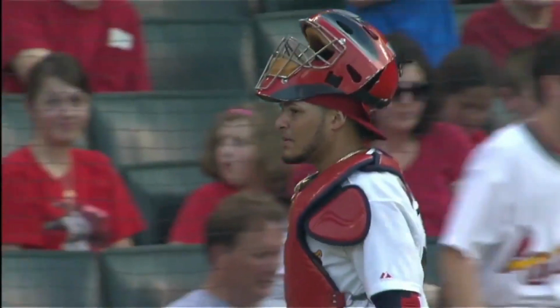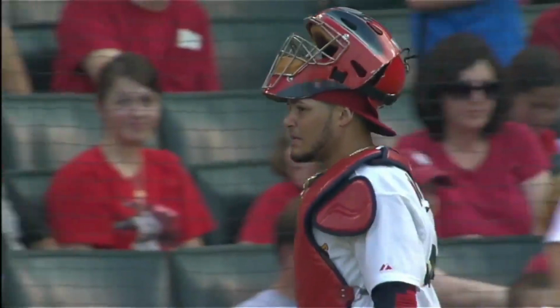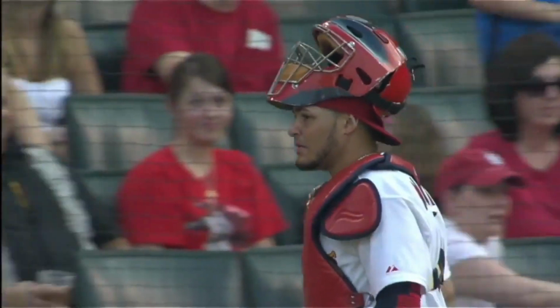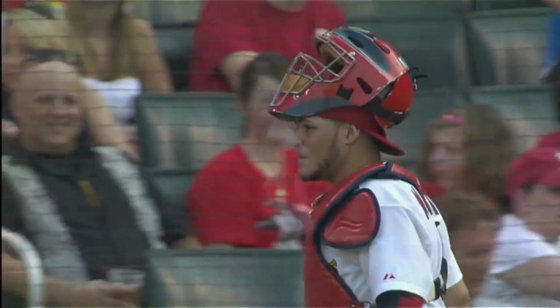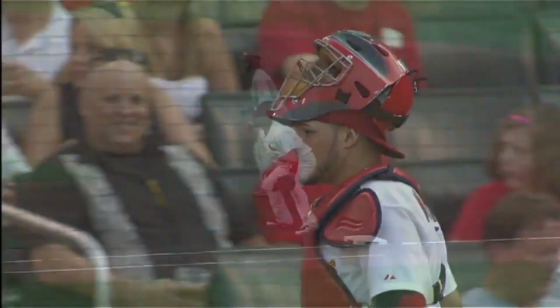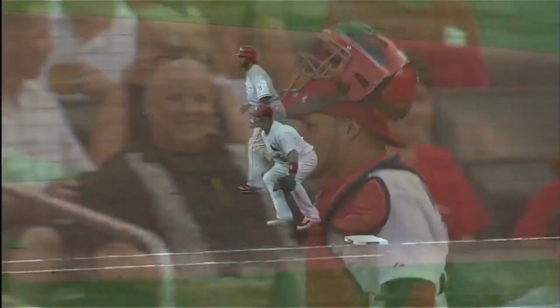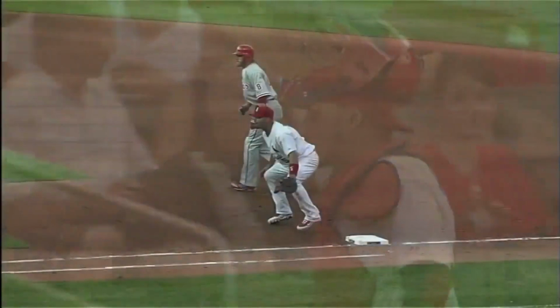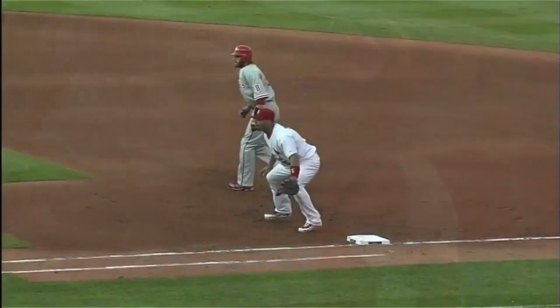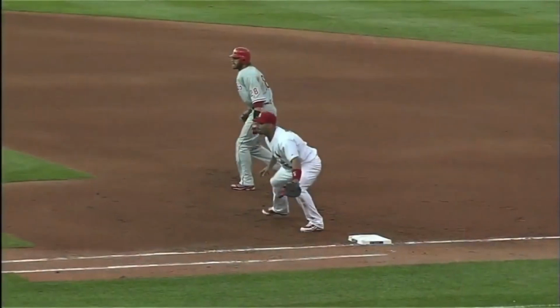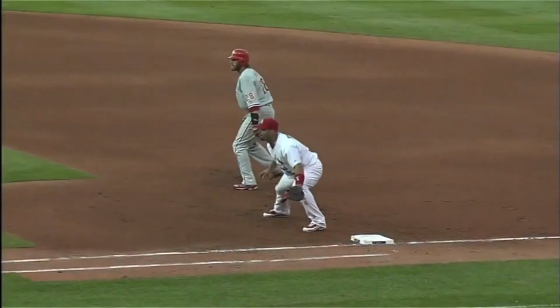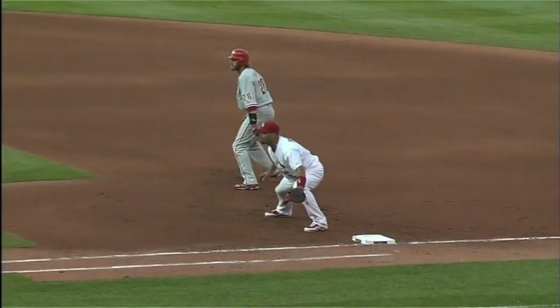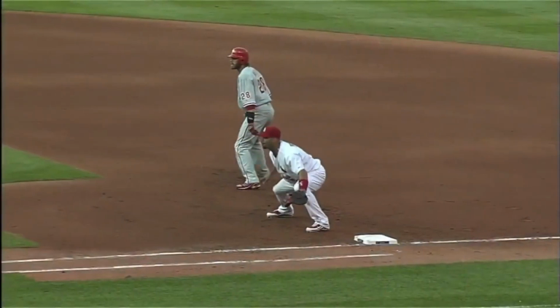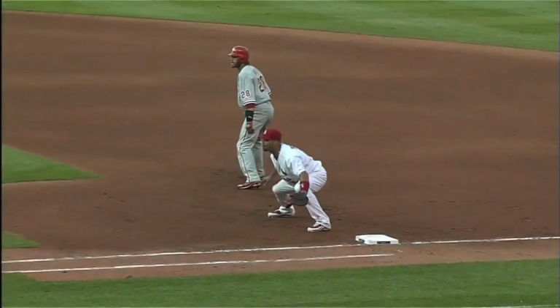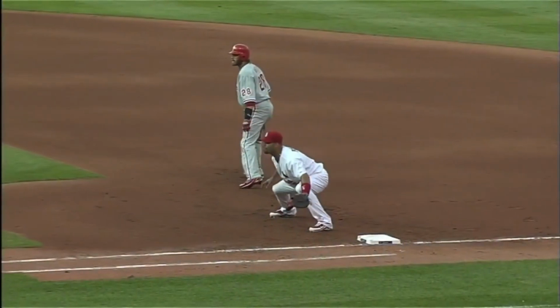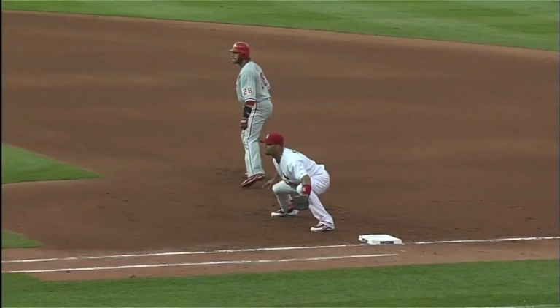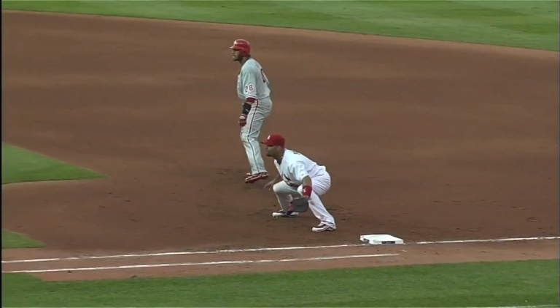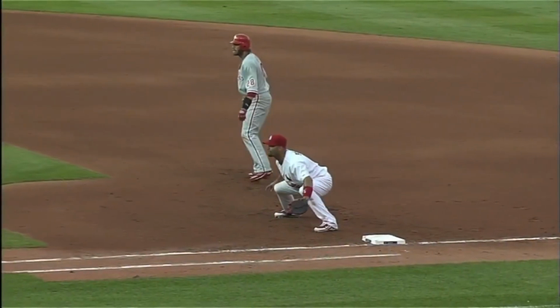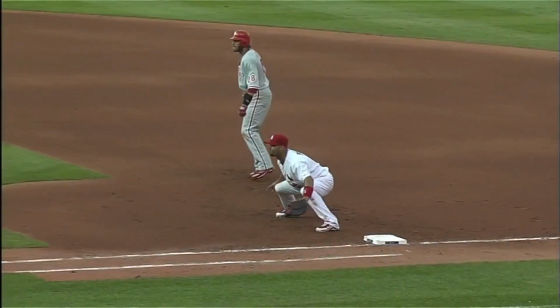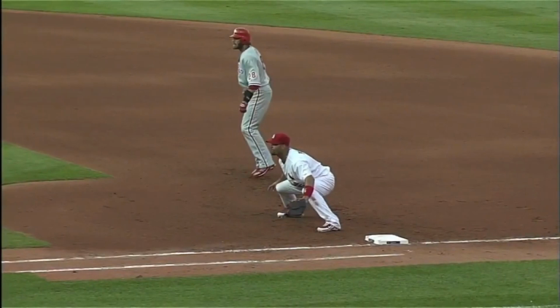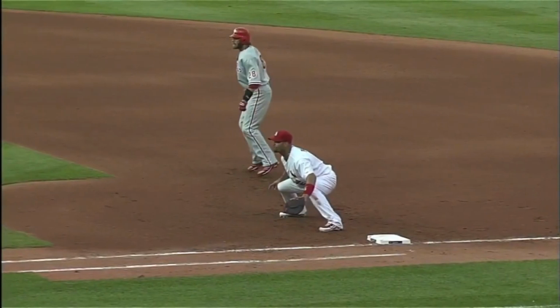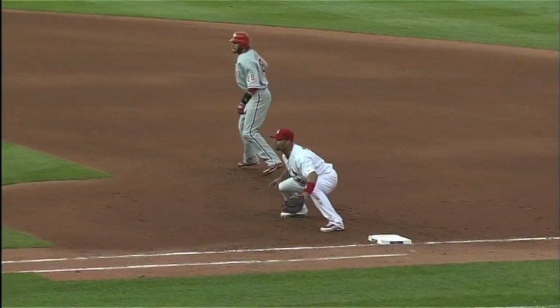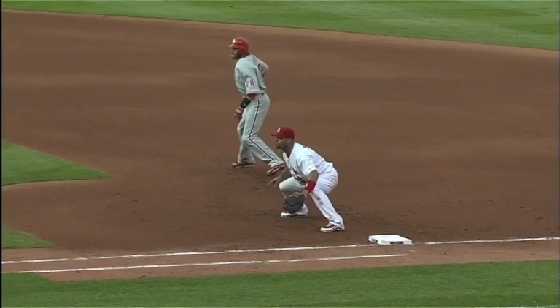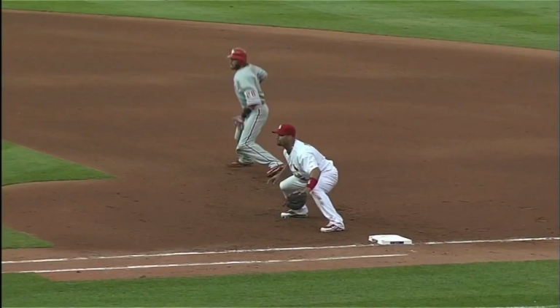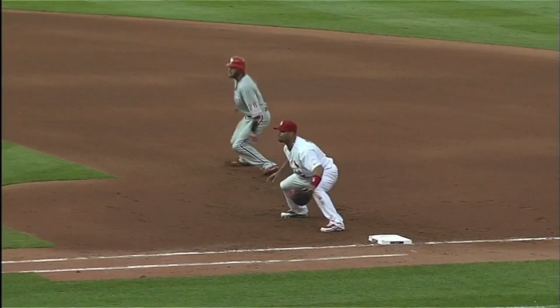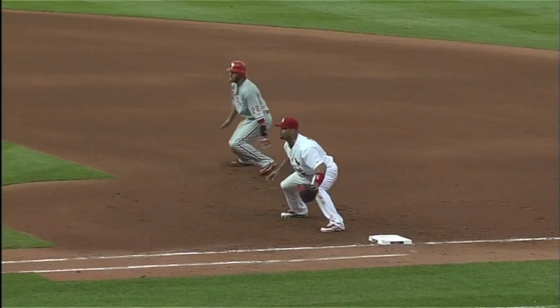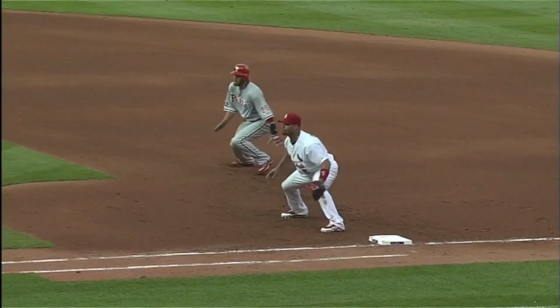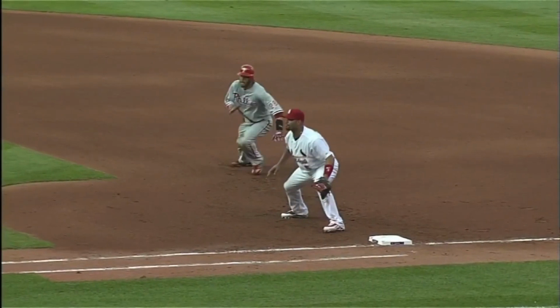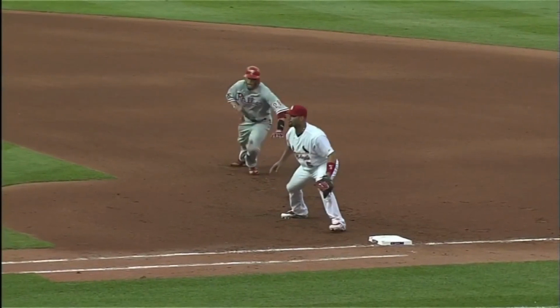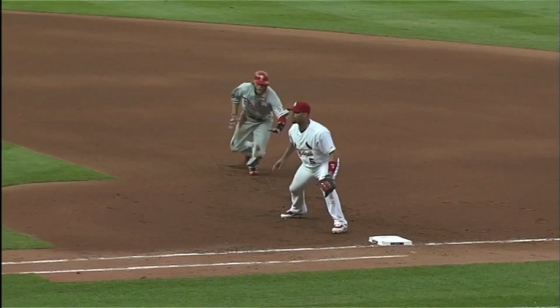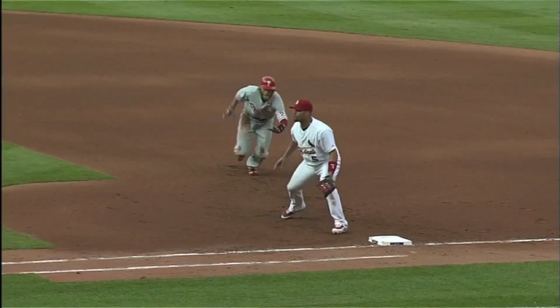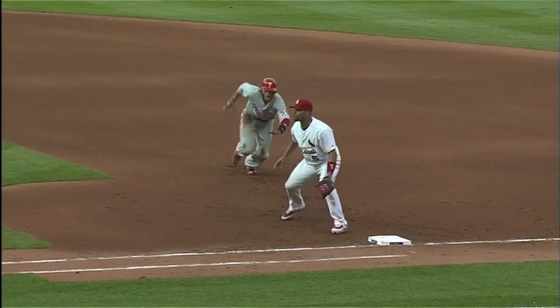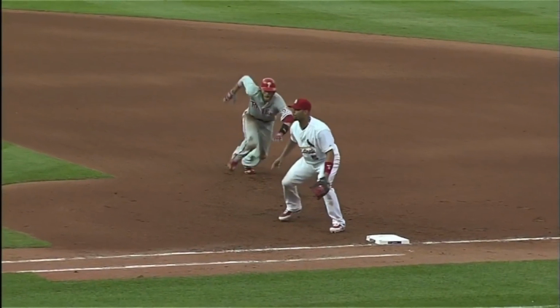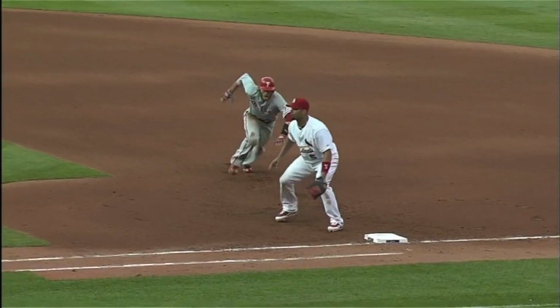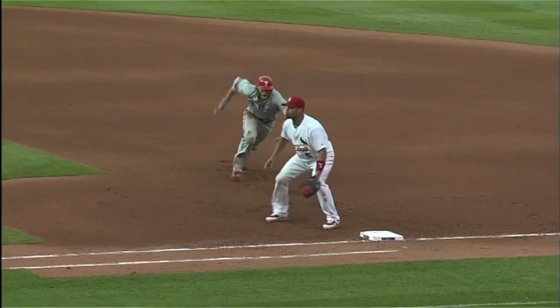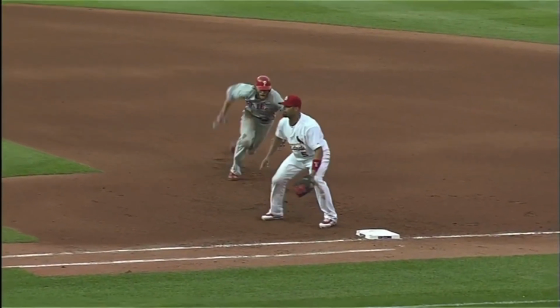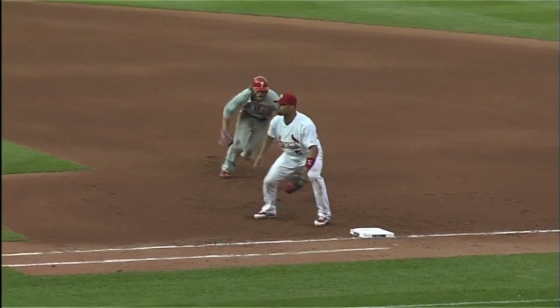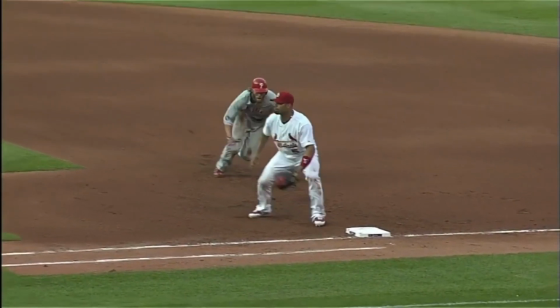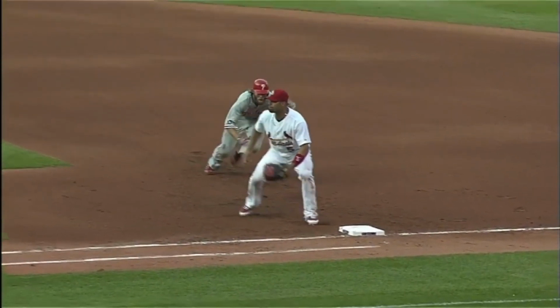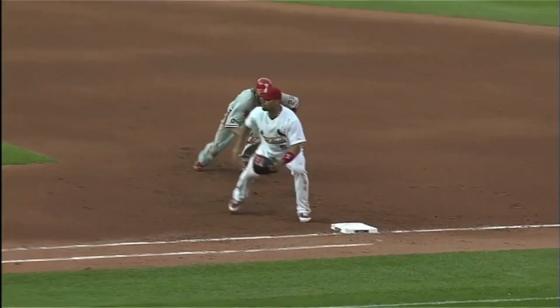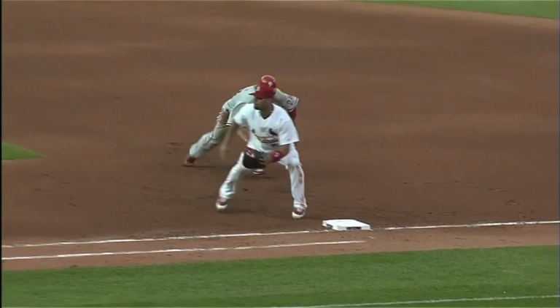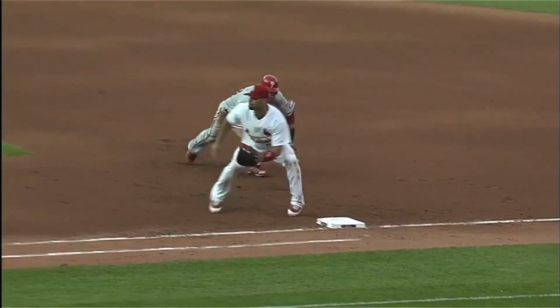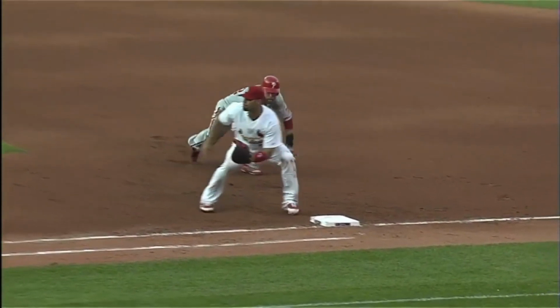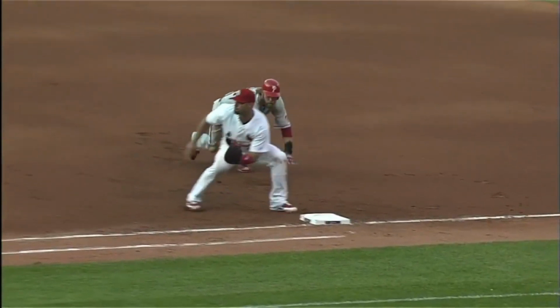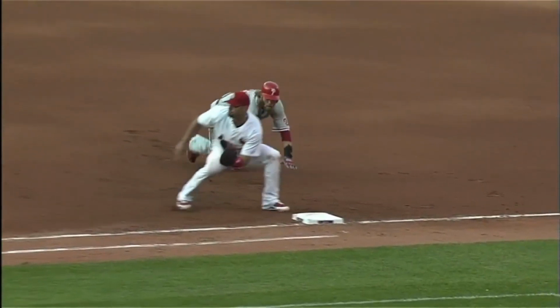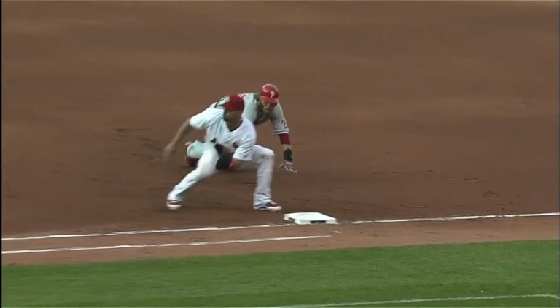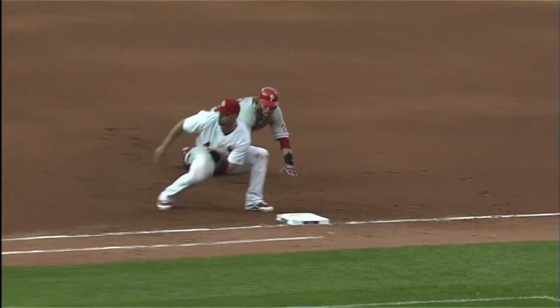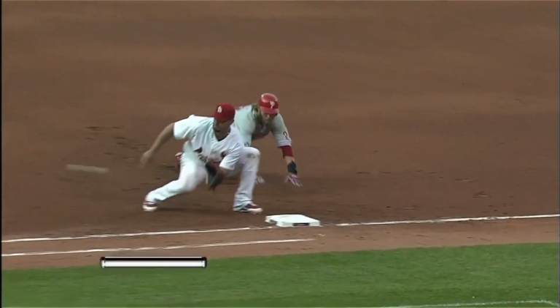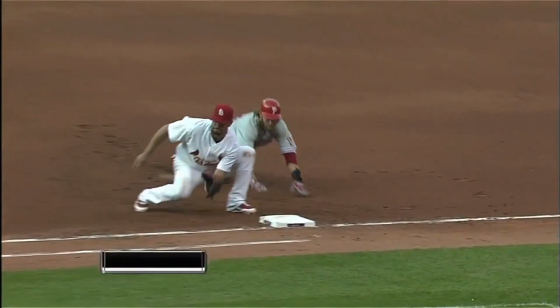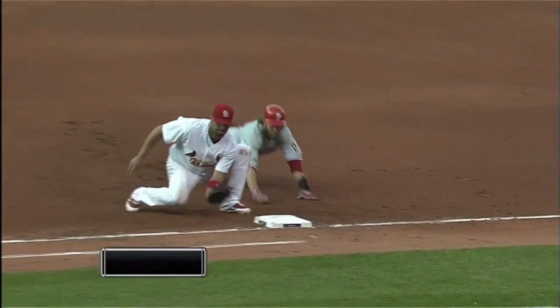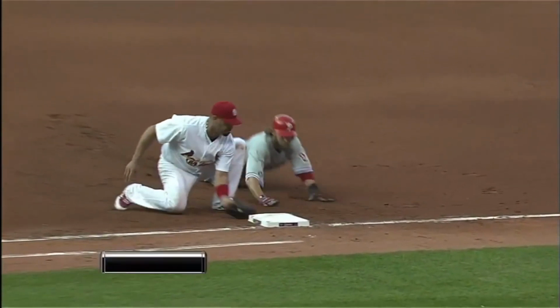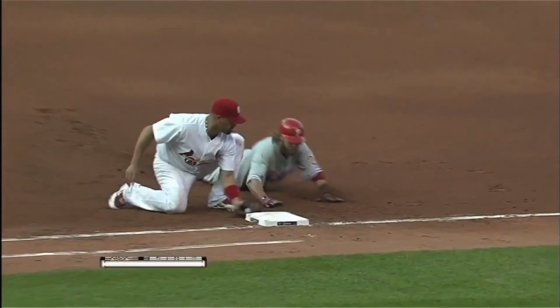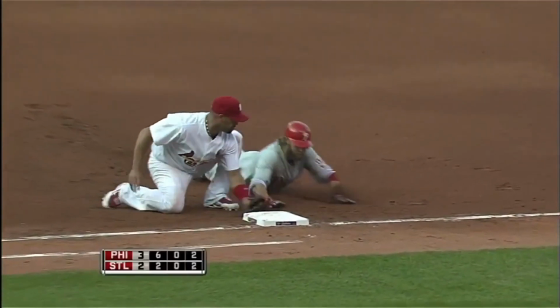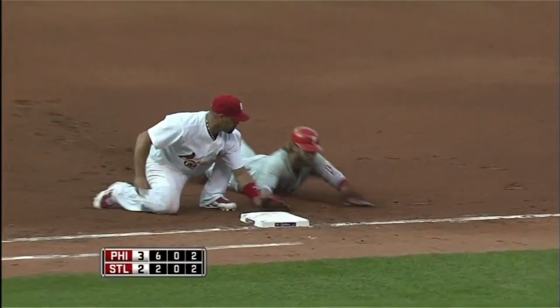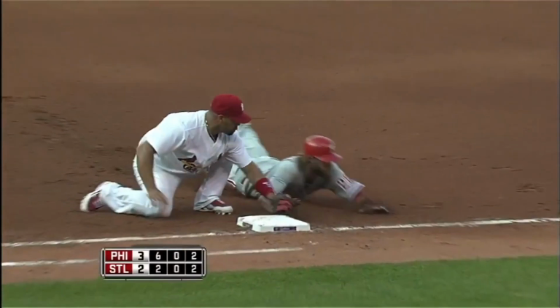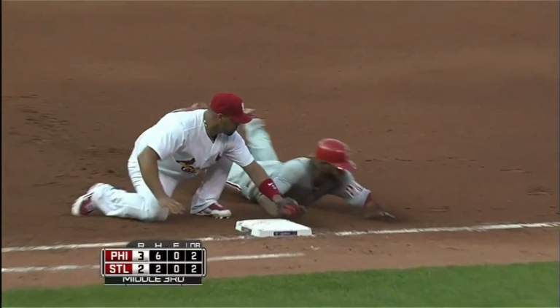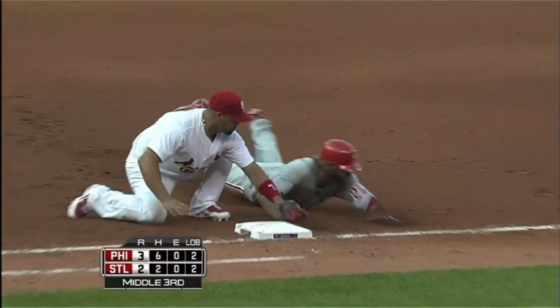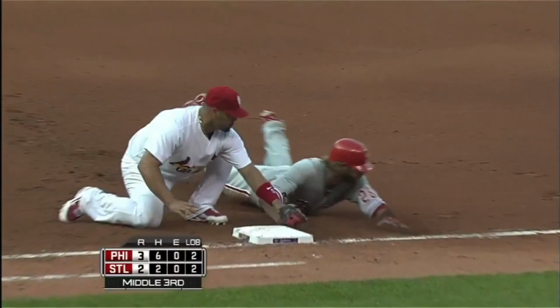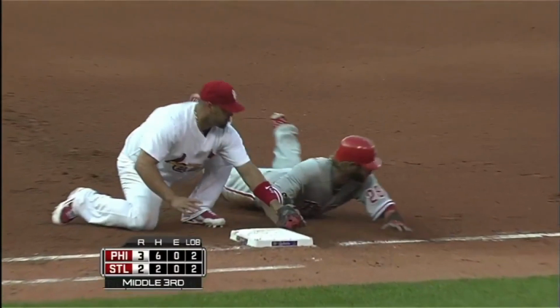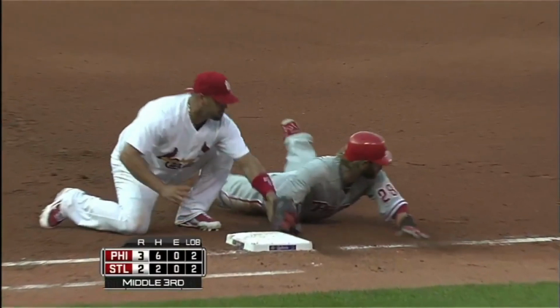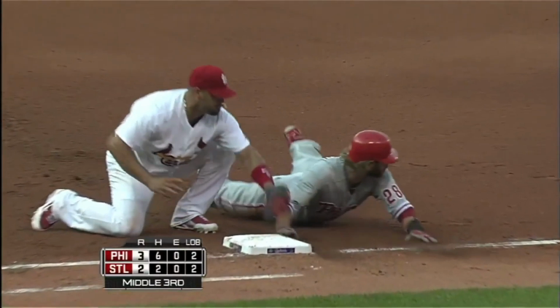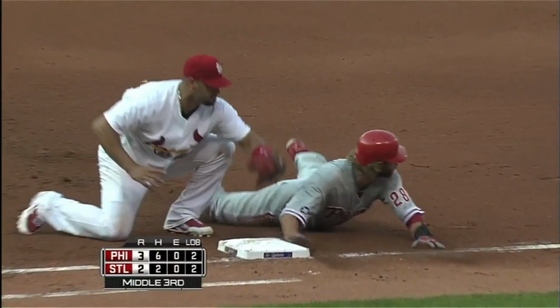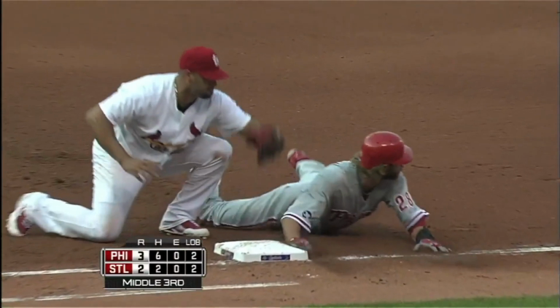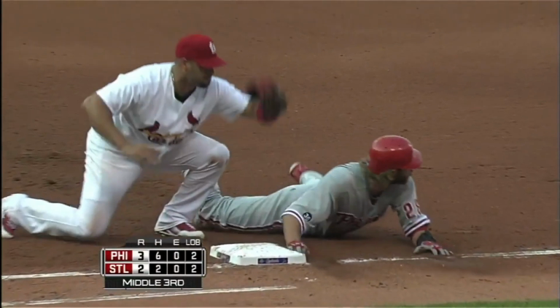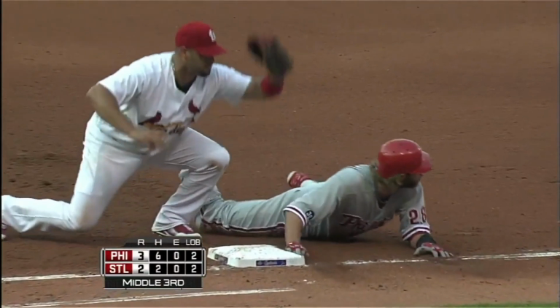Another pickoff for Molina. Pujols ready for it. Caught straying off the bag — see you later.